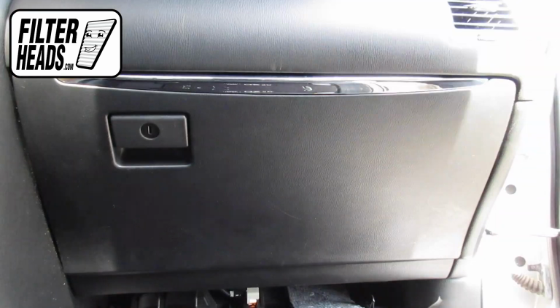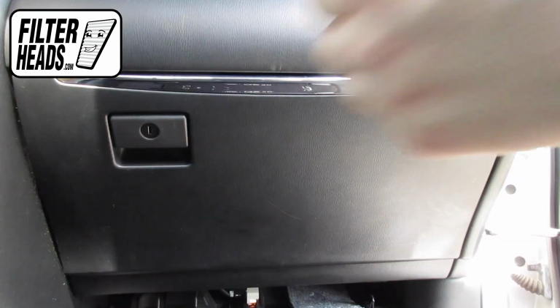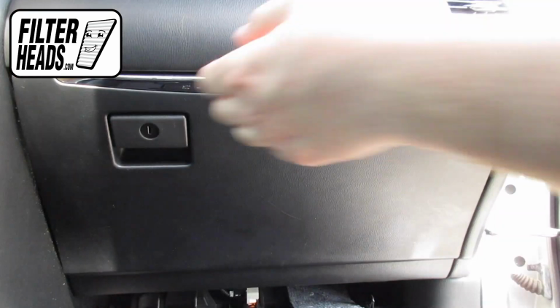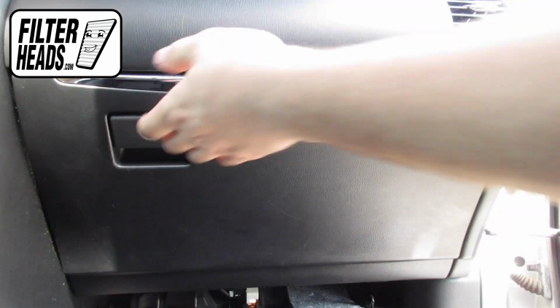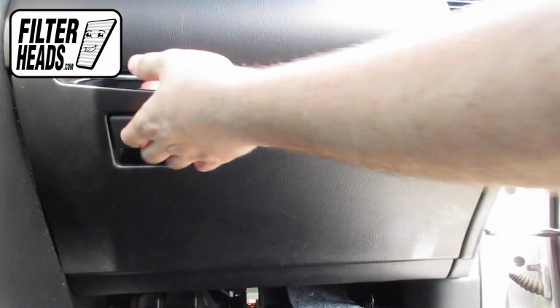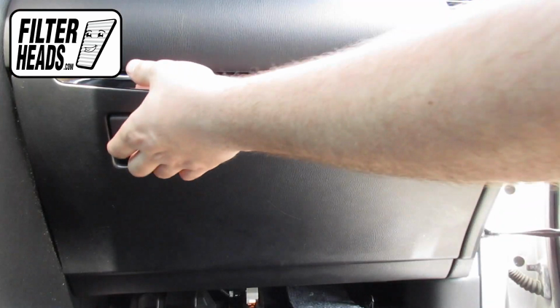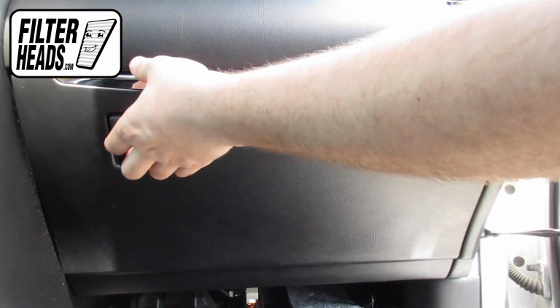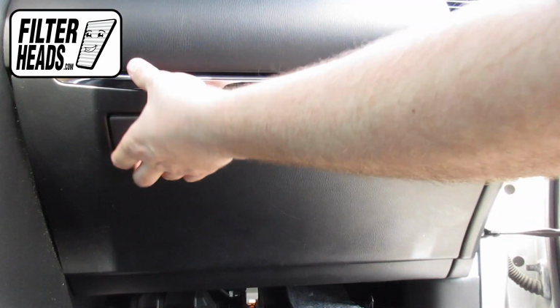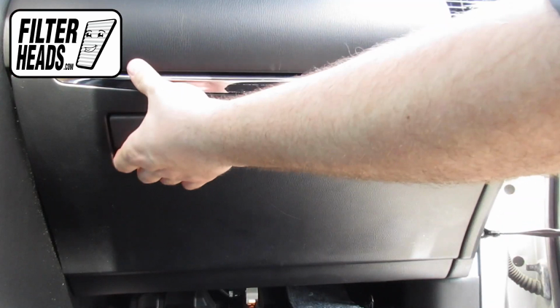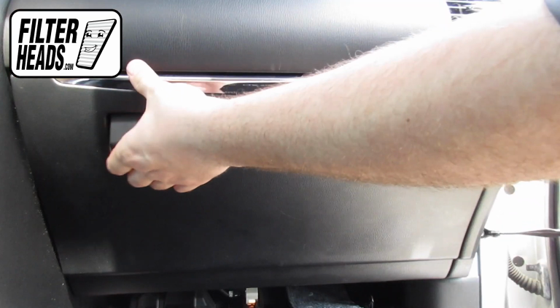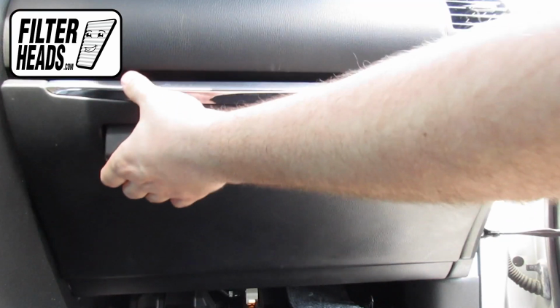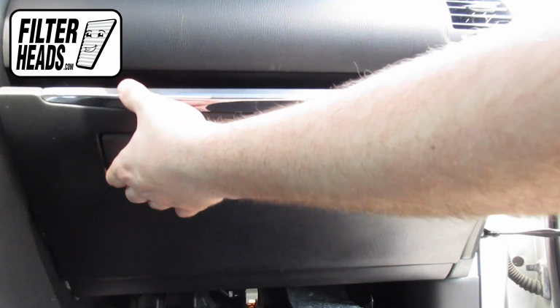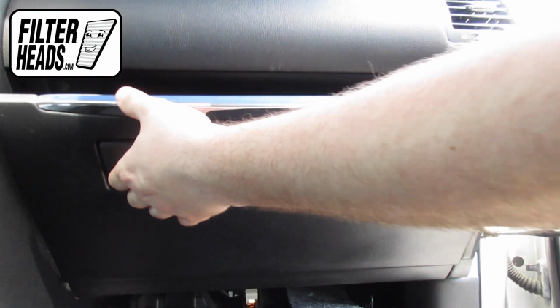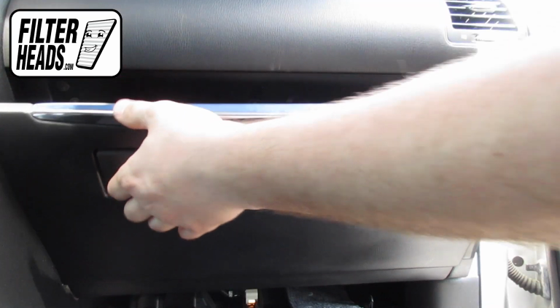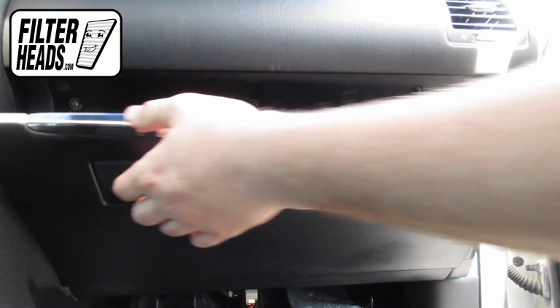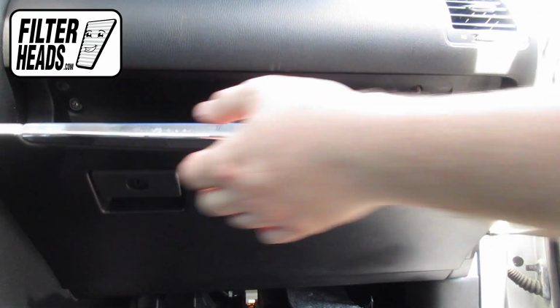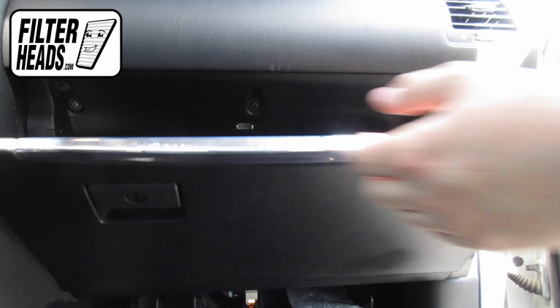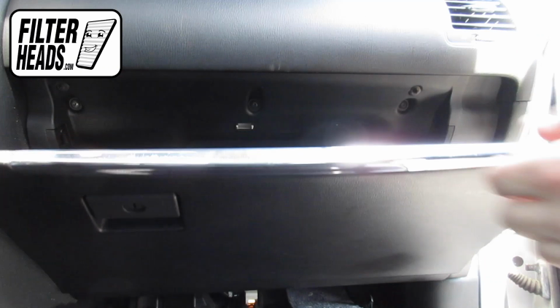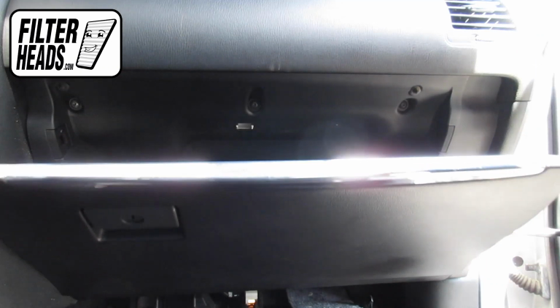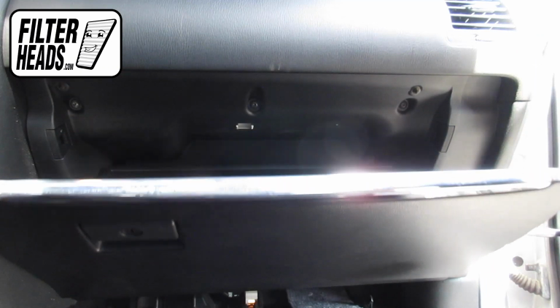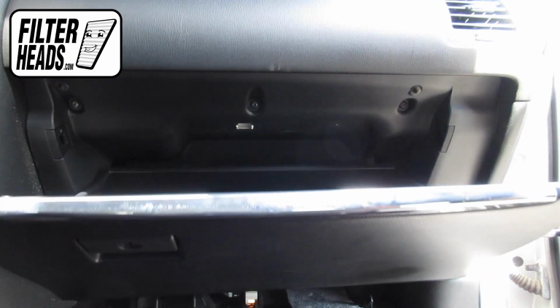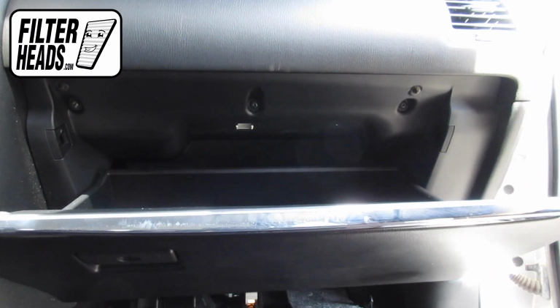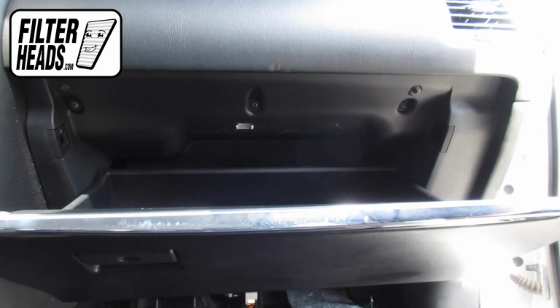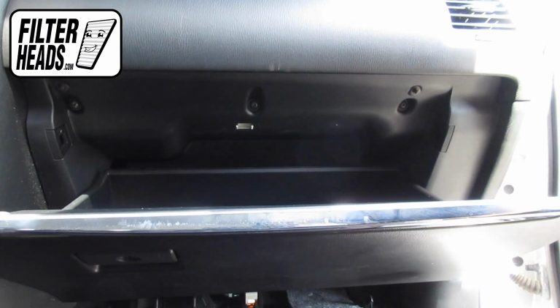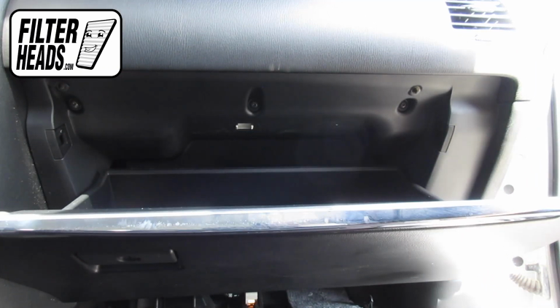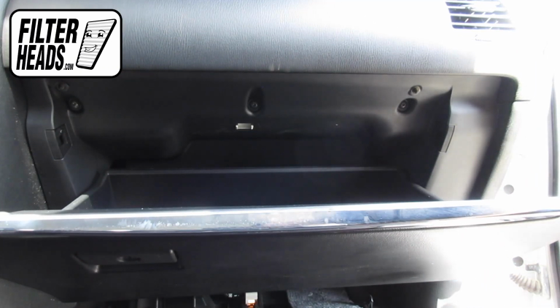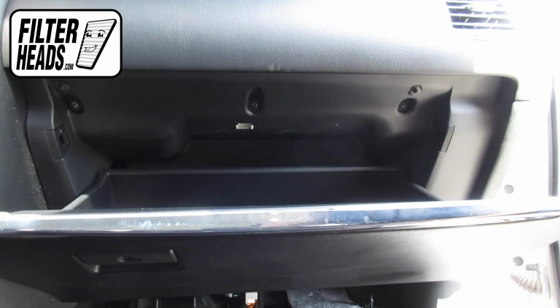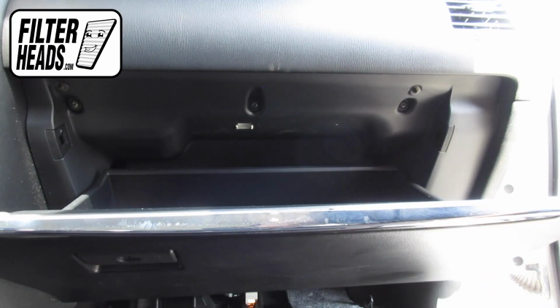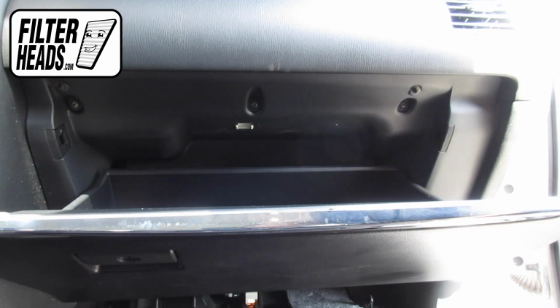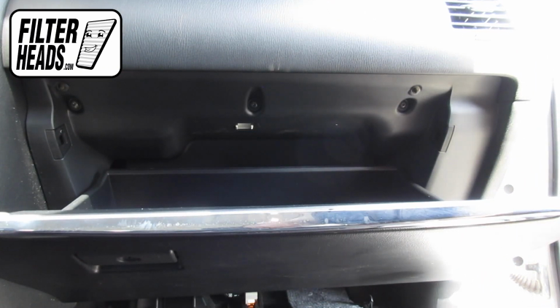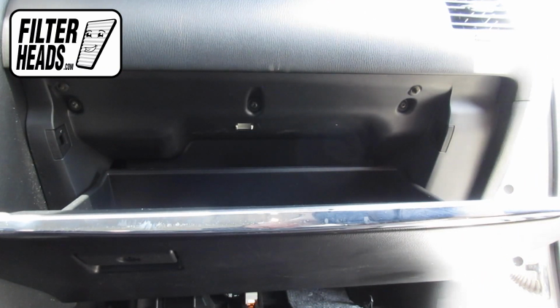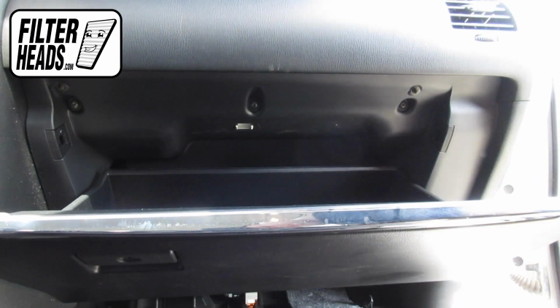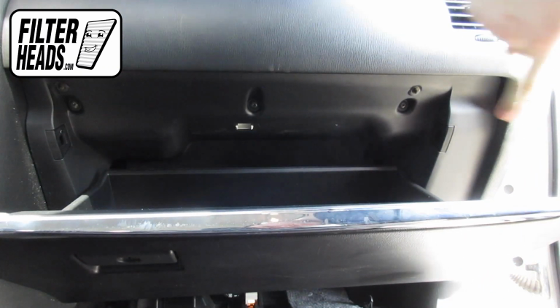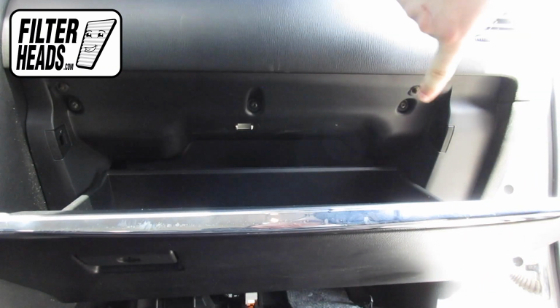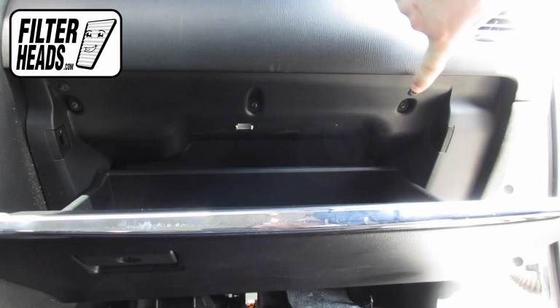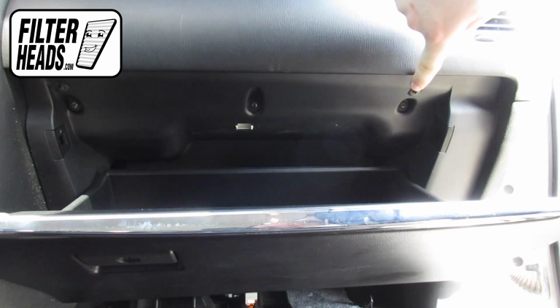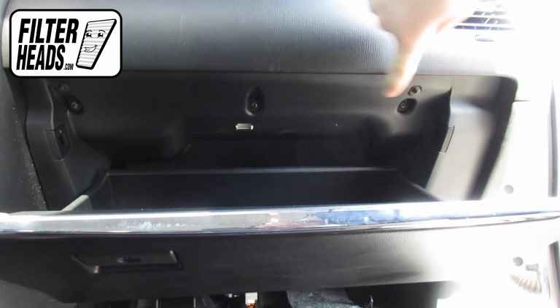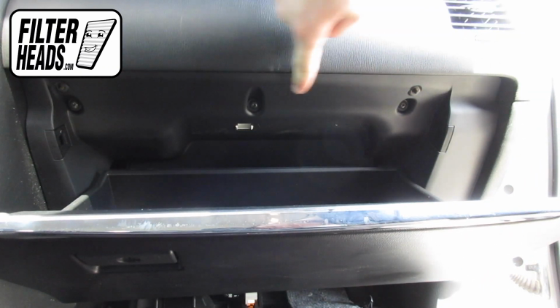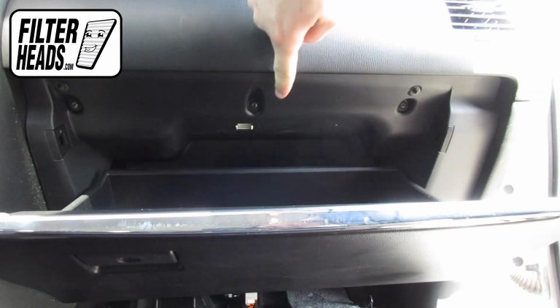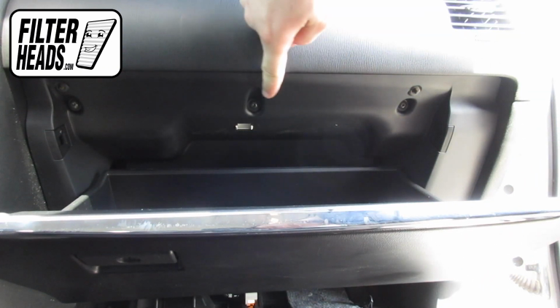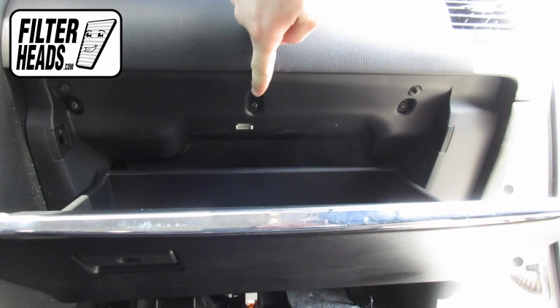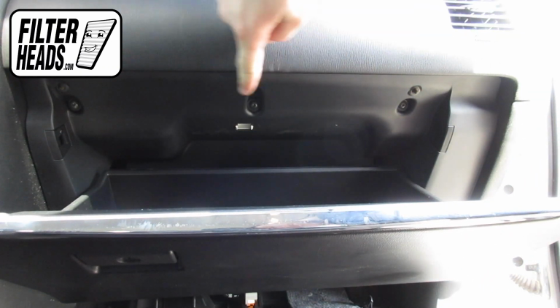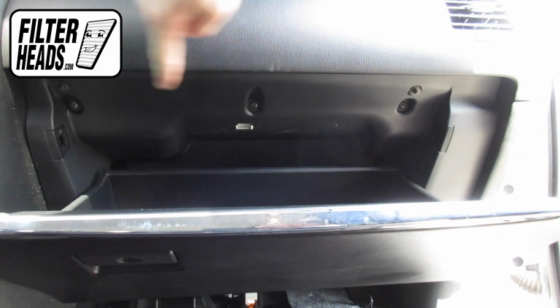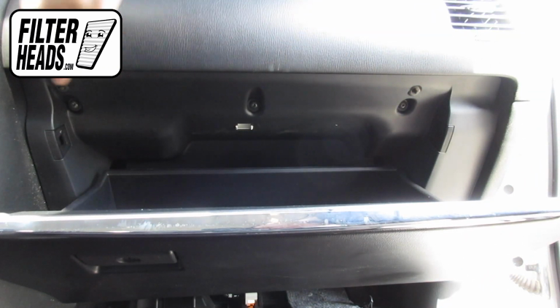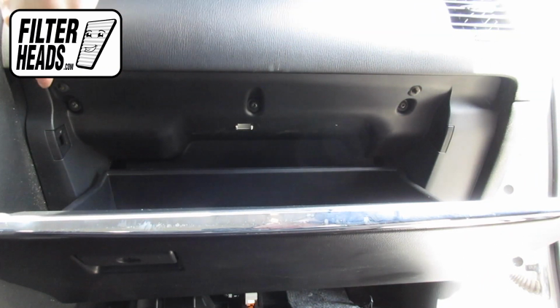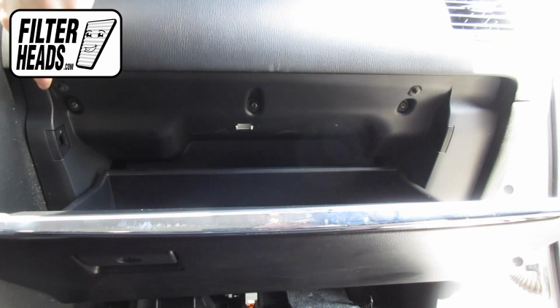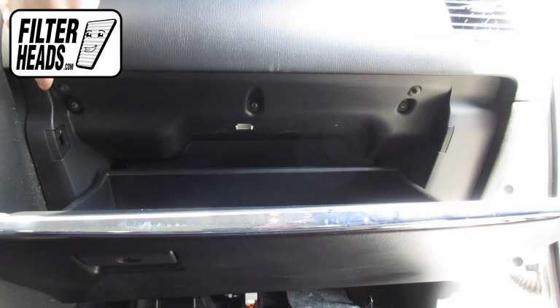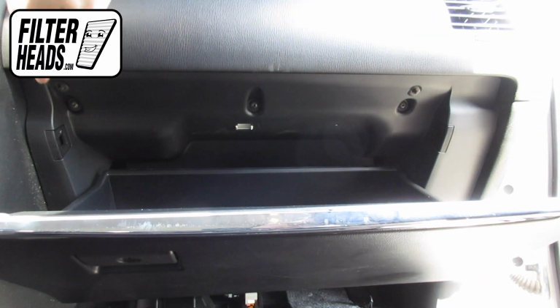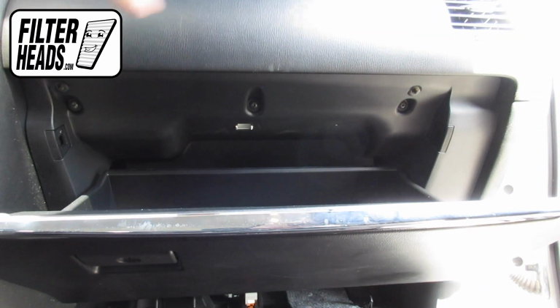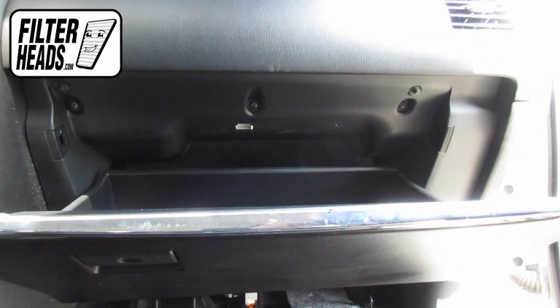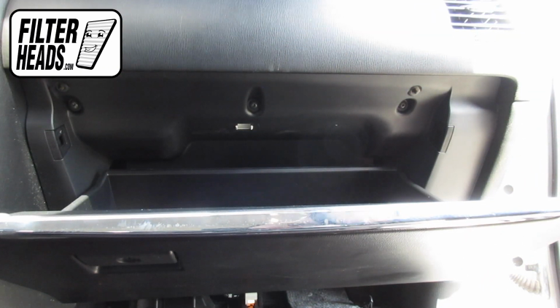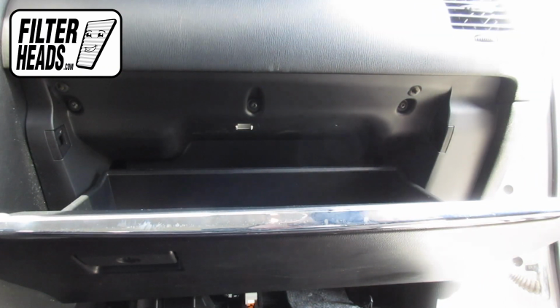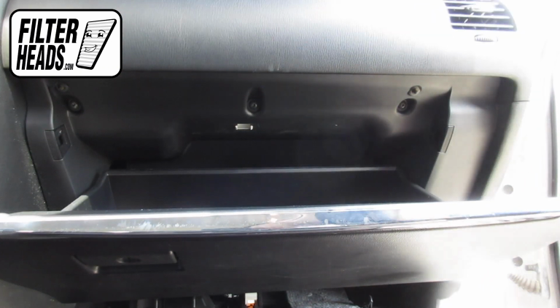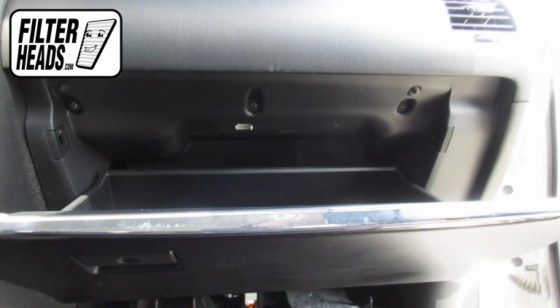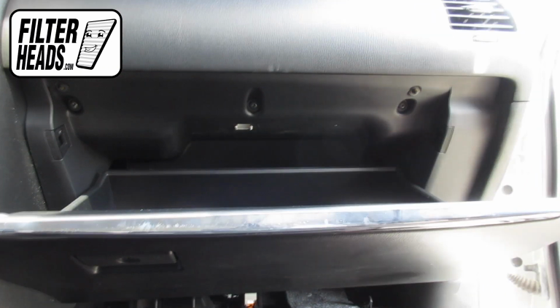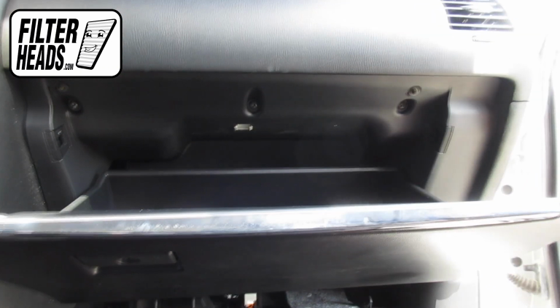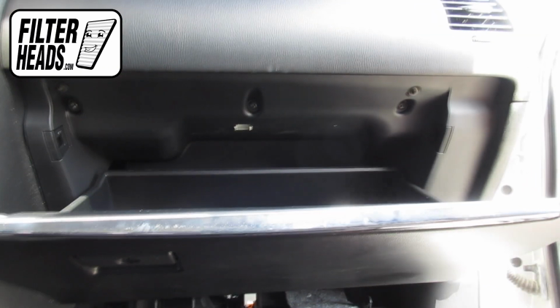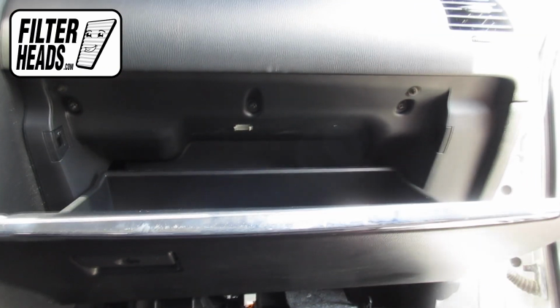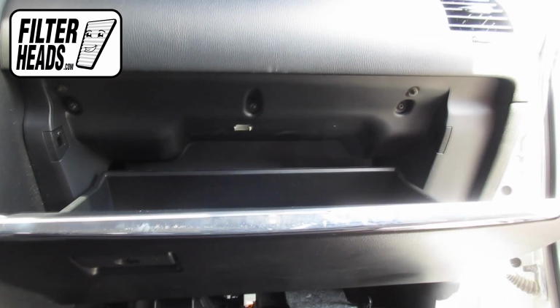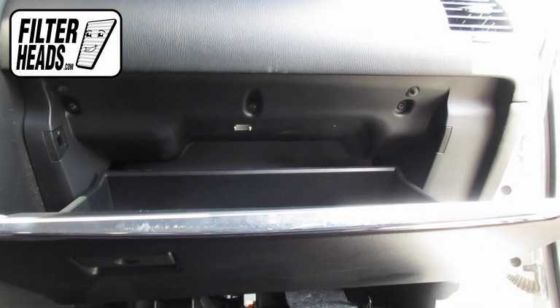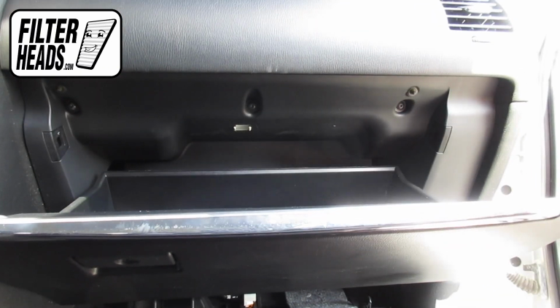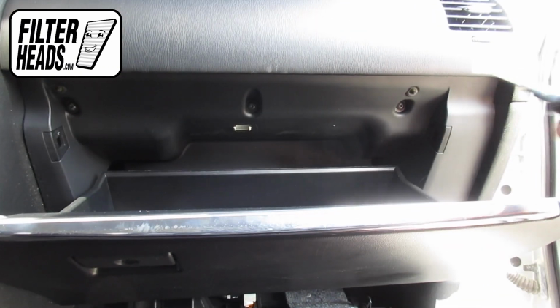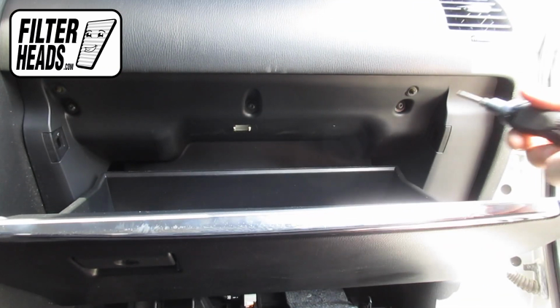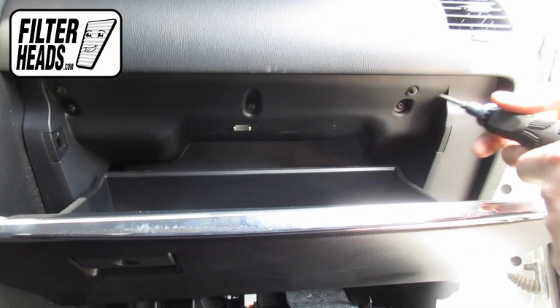Open the glove box. Remove the top three screws that secure the glove box assembly.